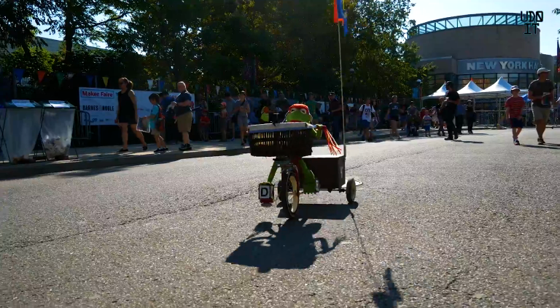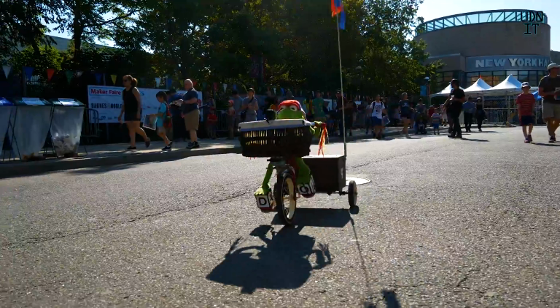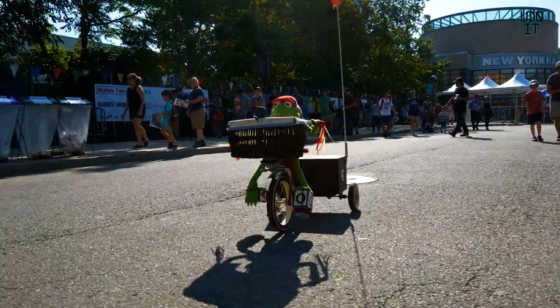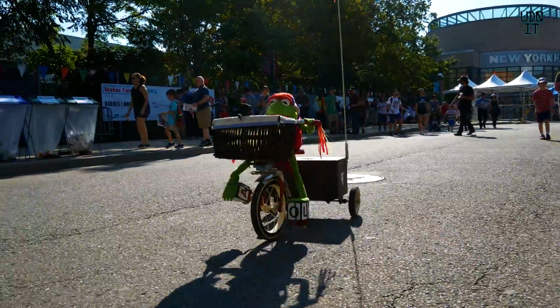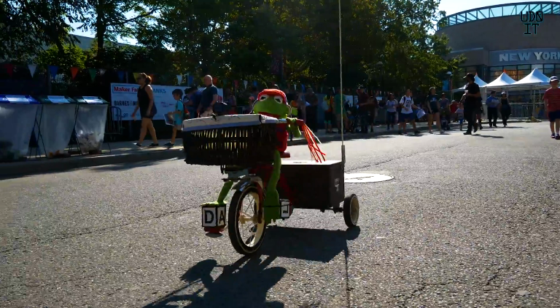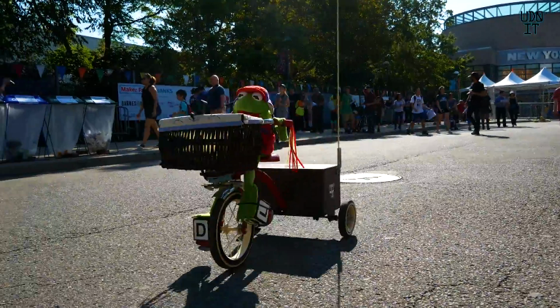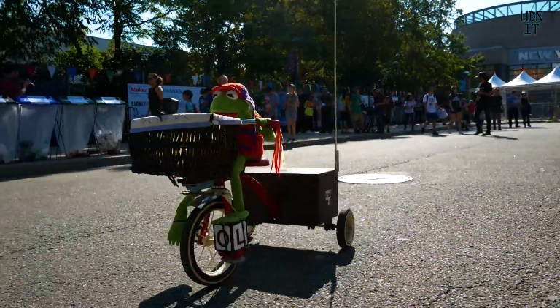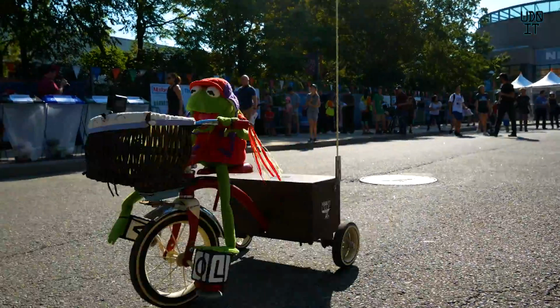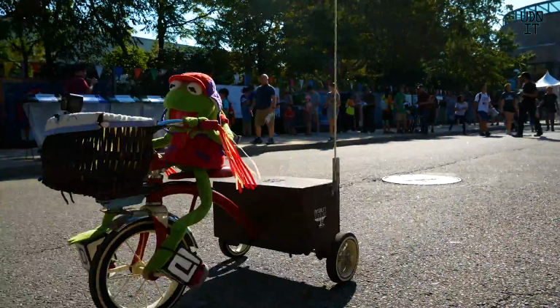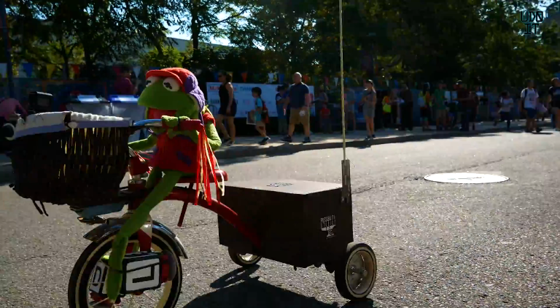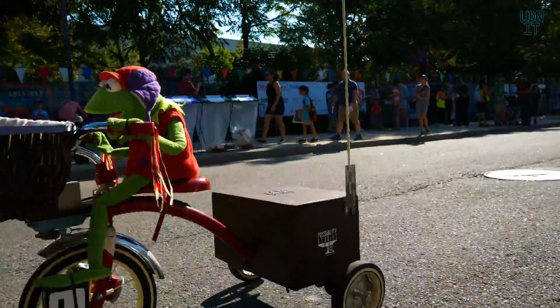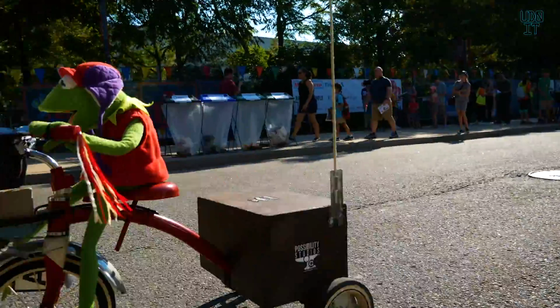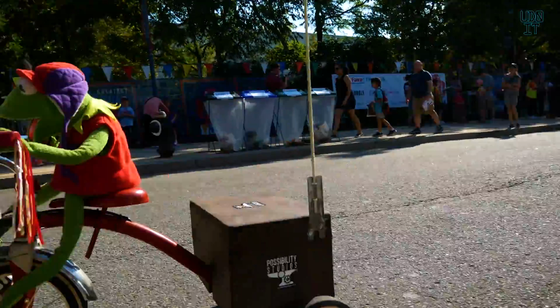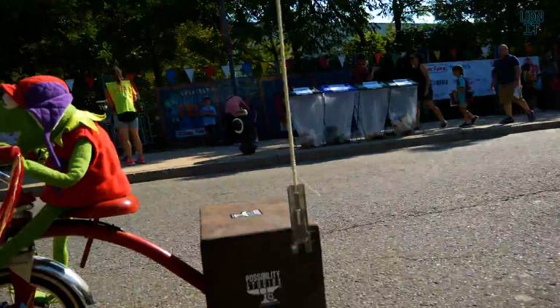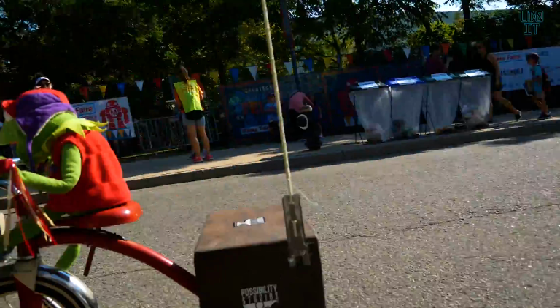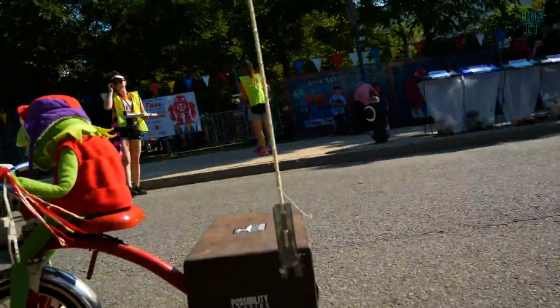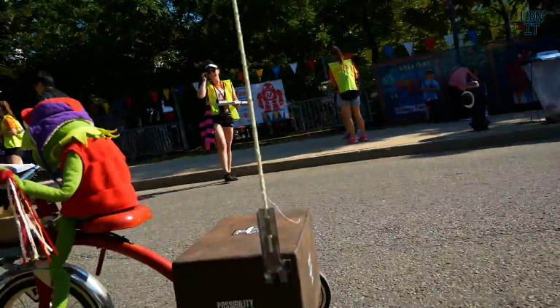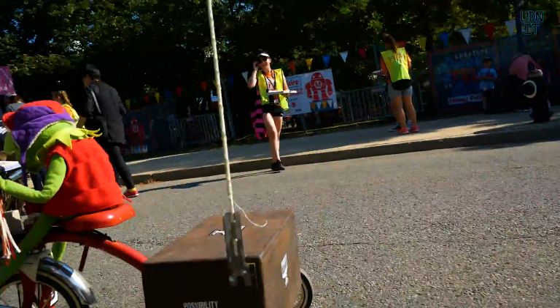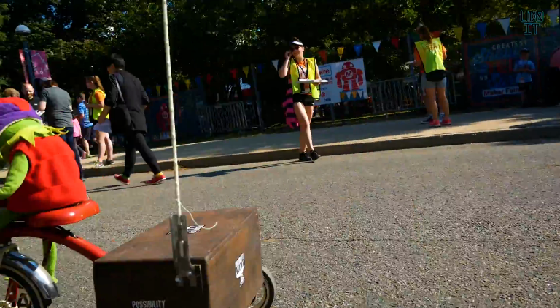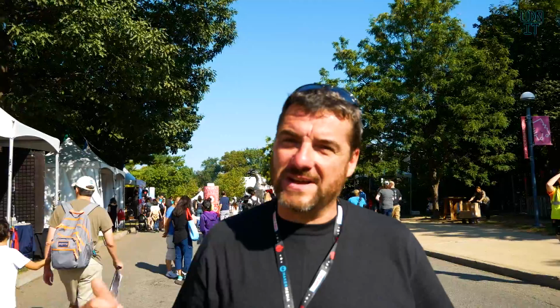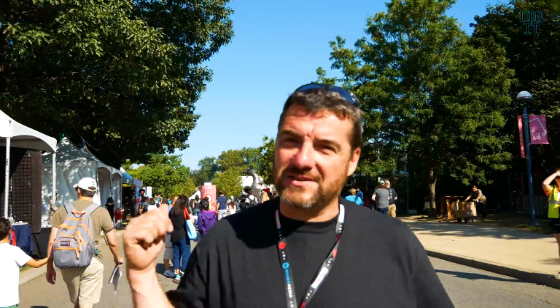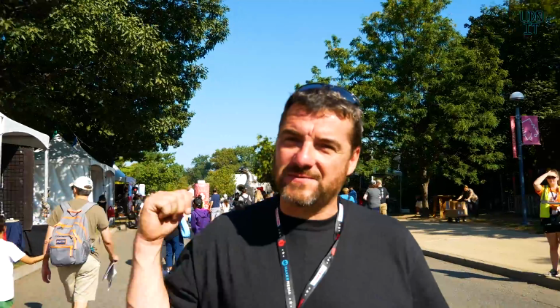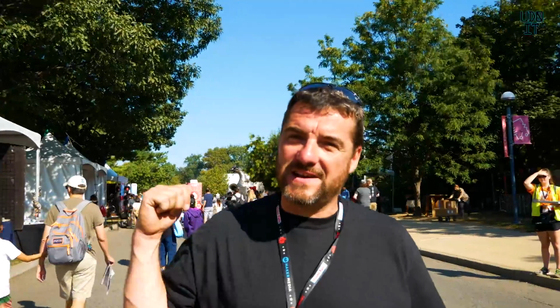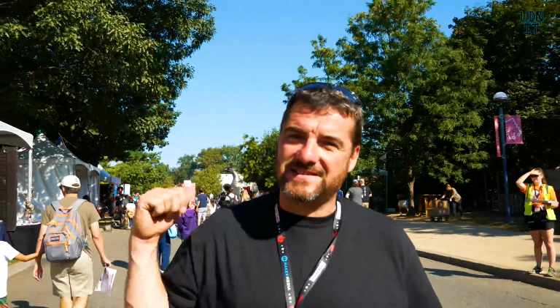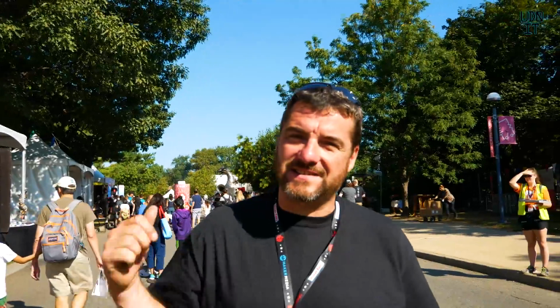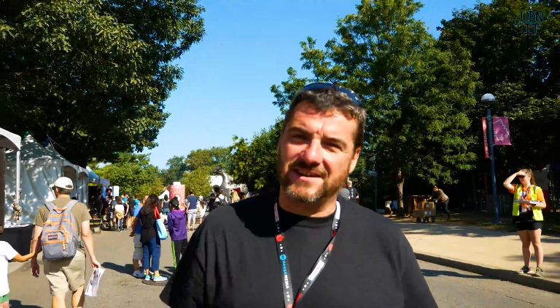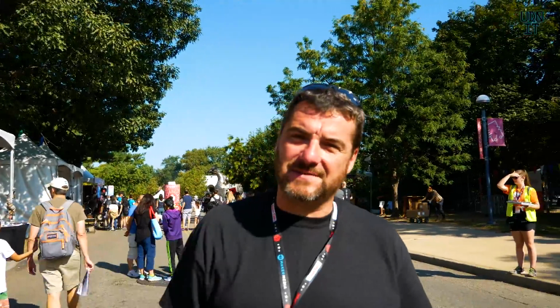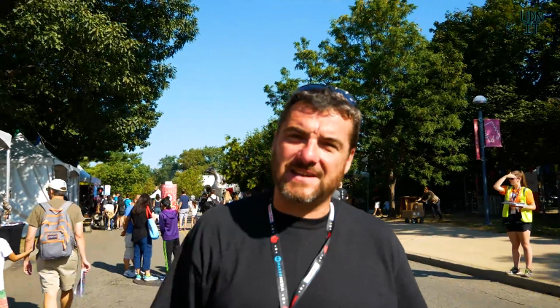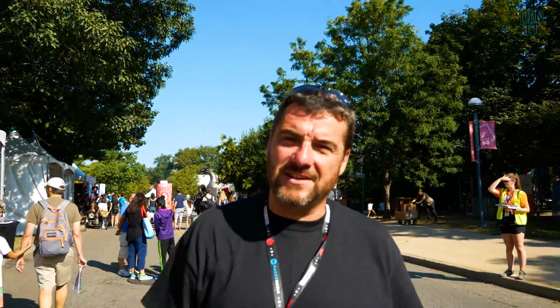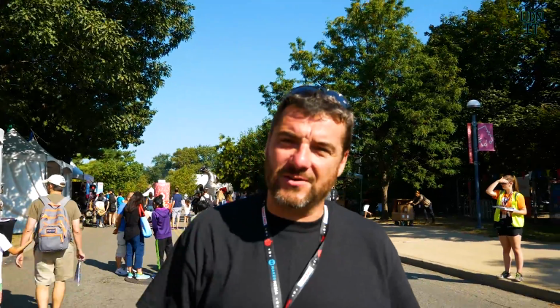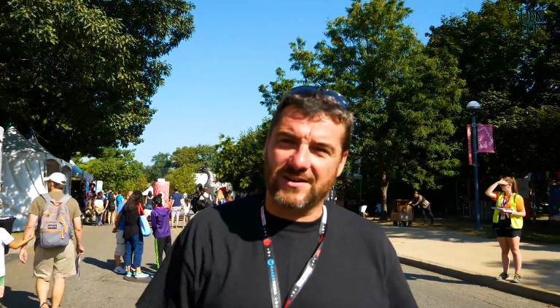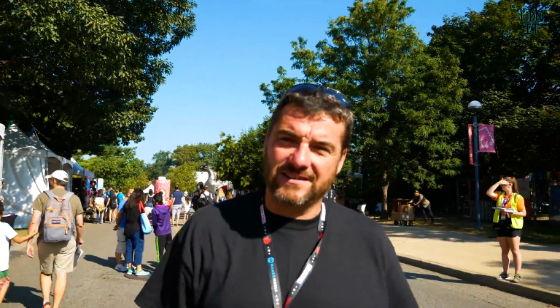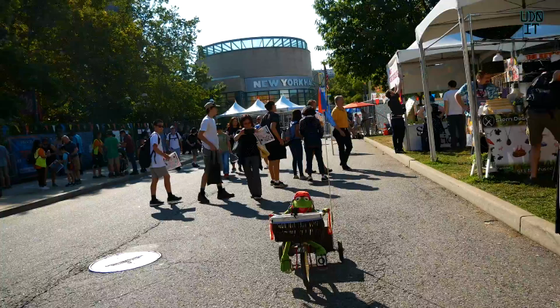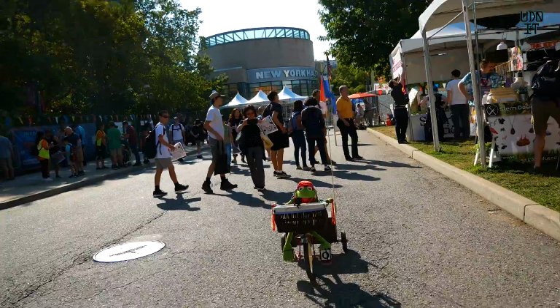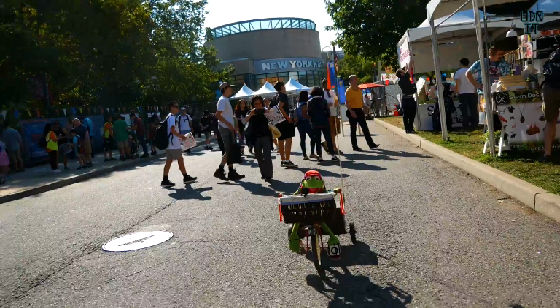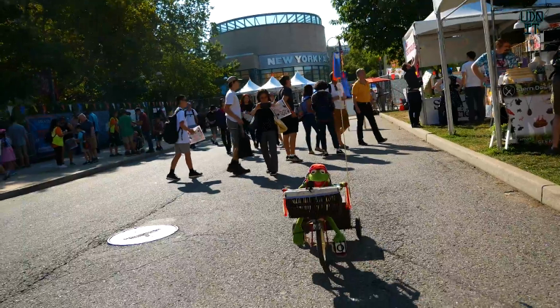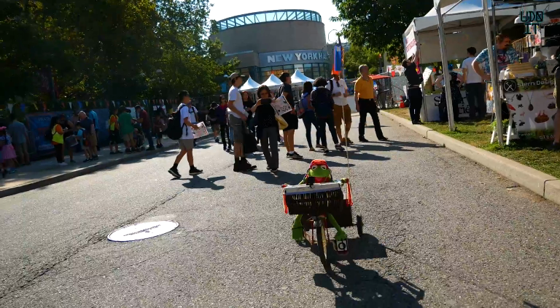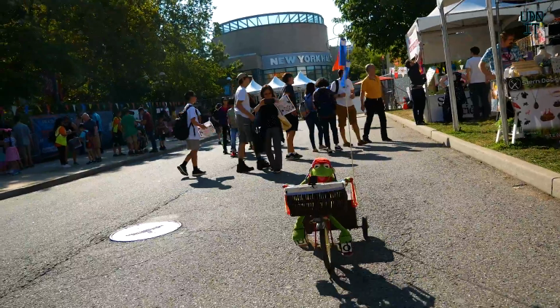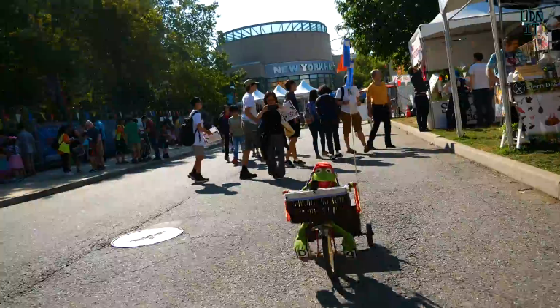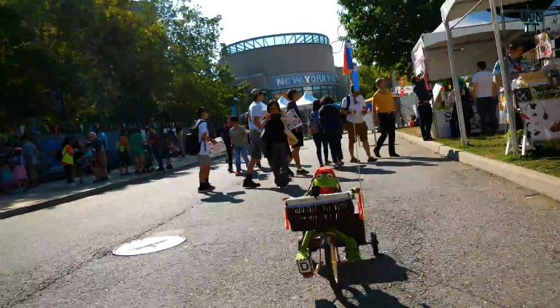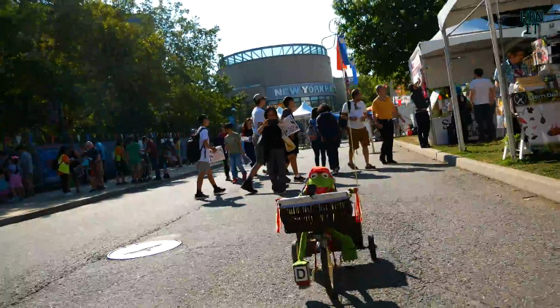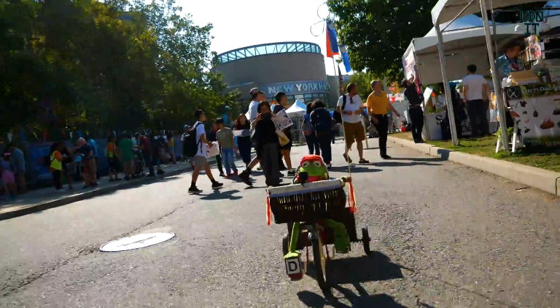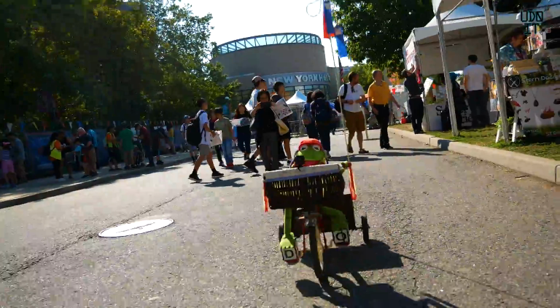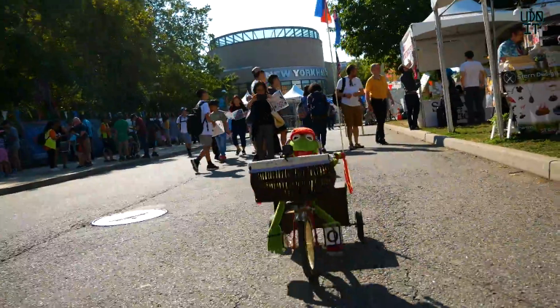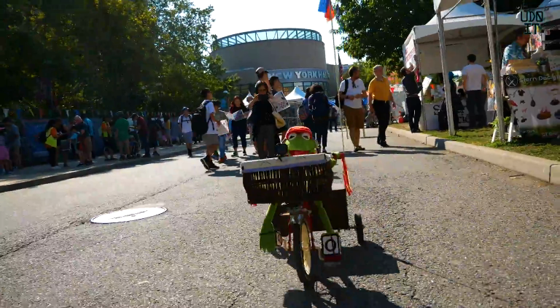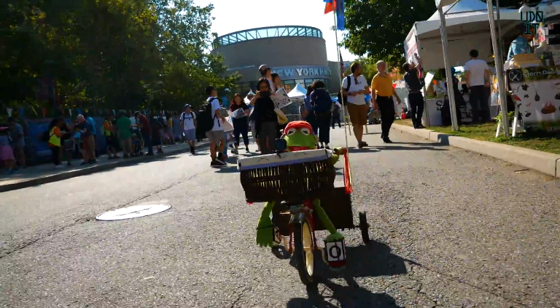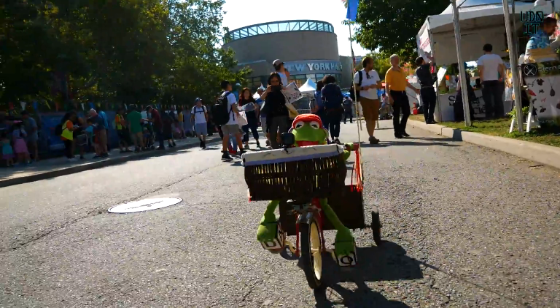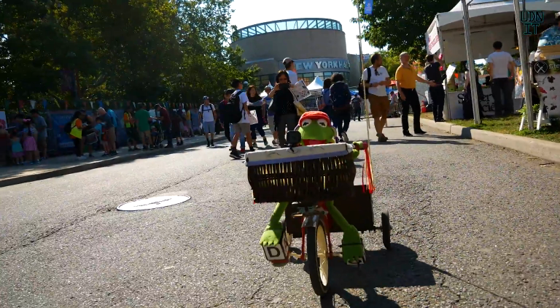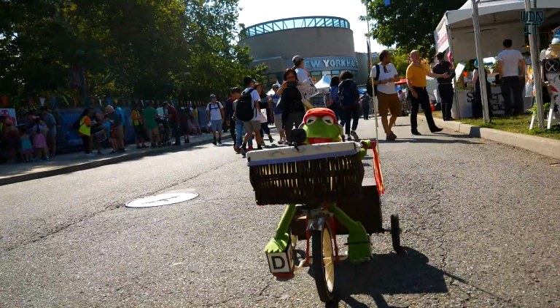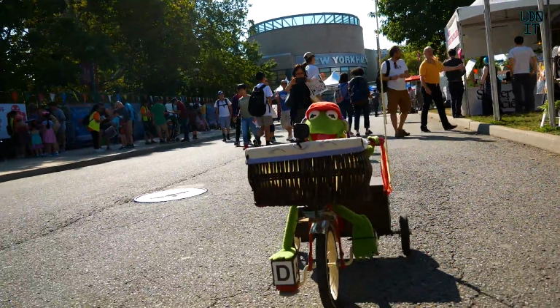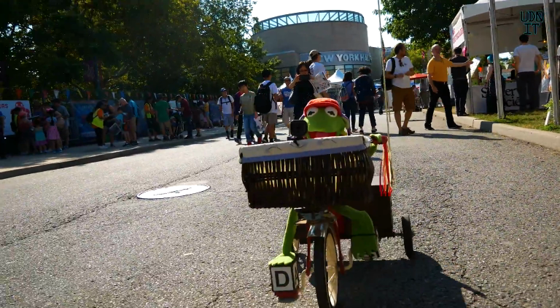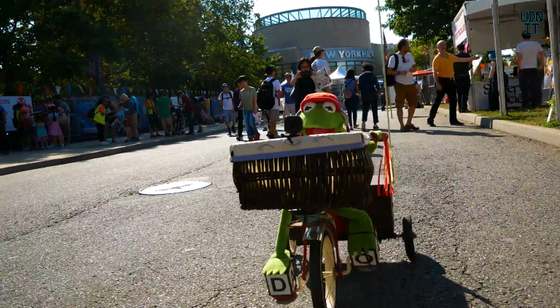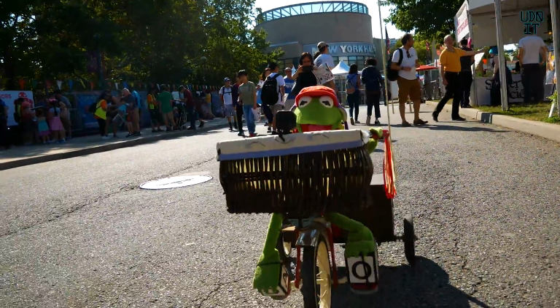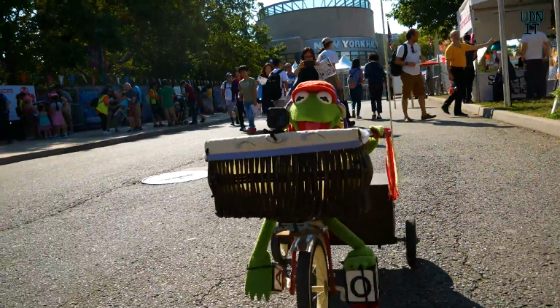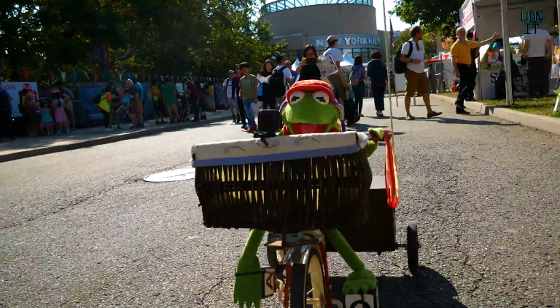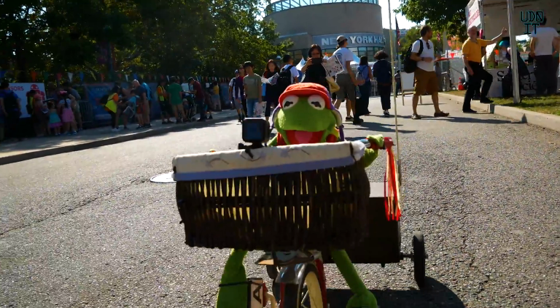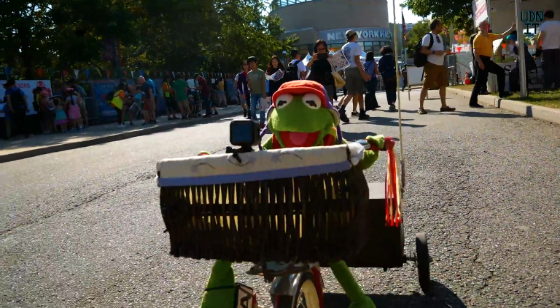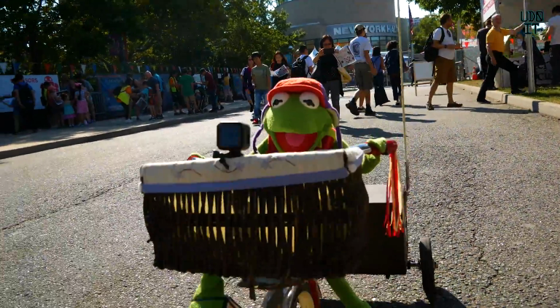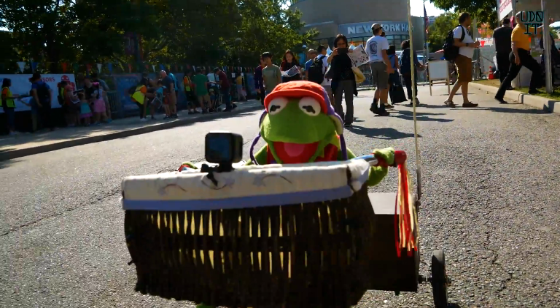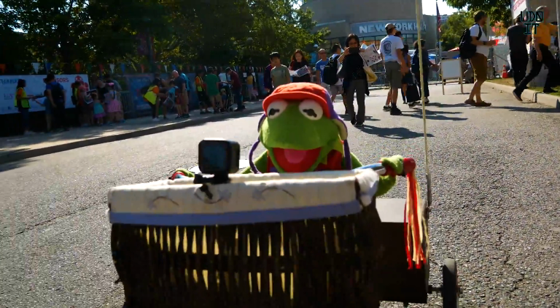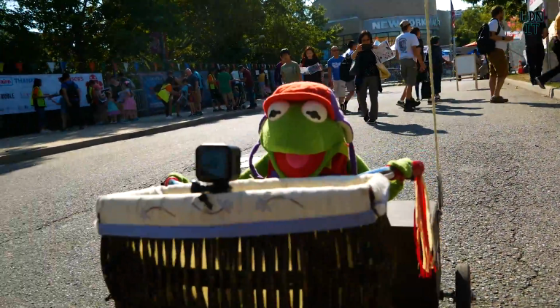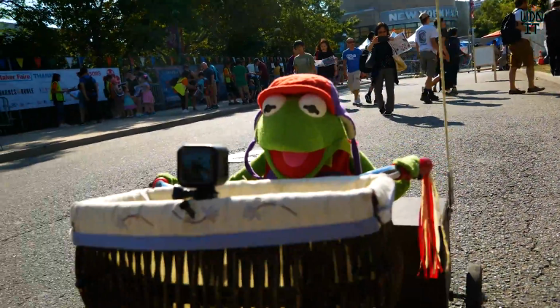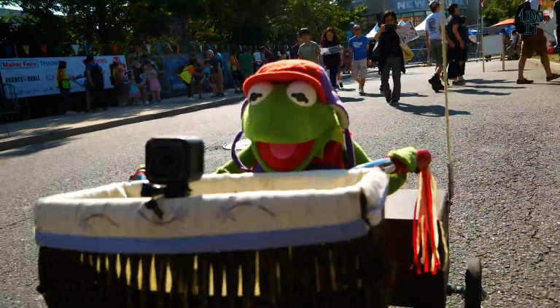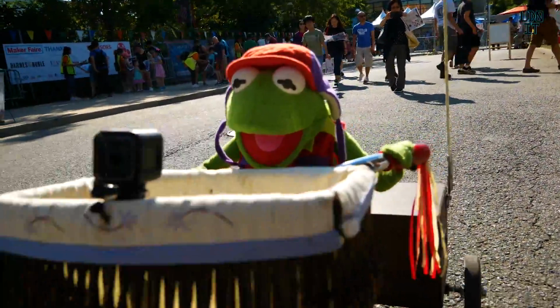My name is Art from Possibility Studios, which is a maker space in upstate New York. This is just one of the projects that we messed around with just because I wanted a frog on a bike.